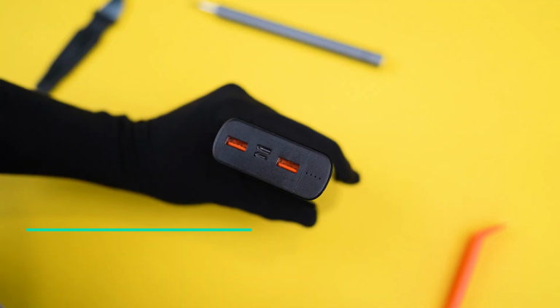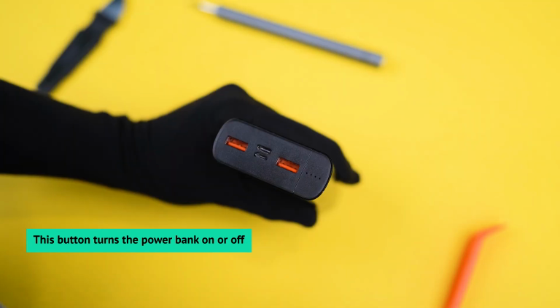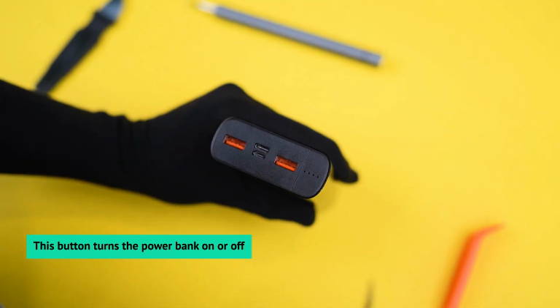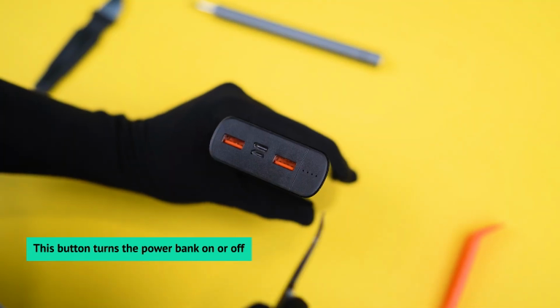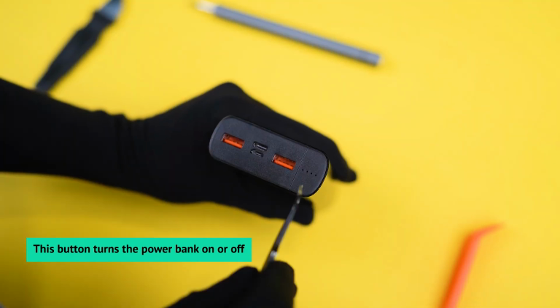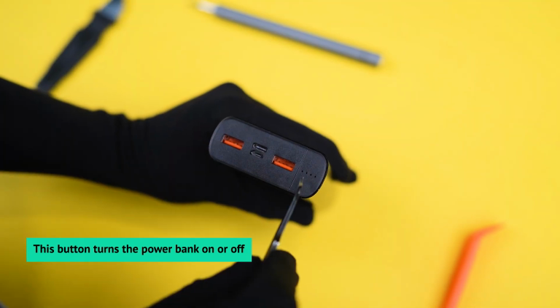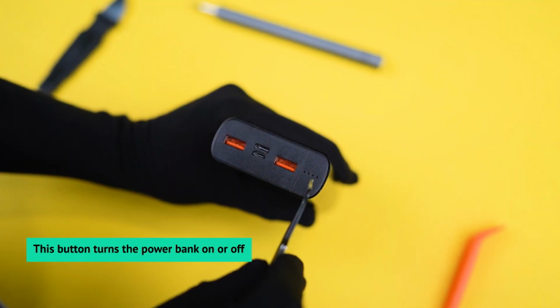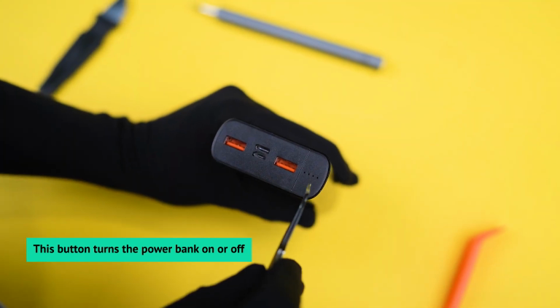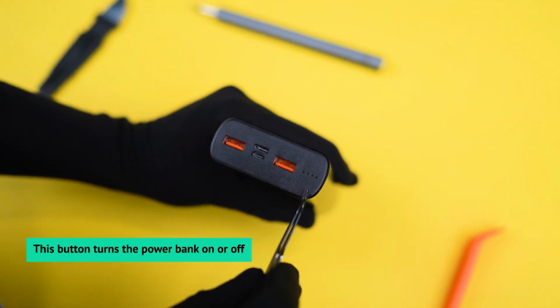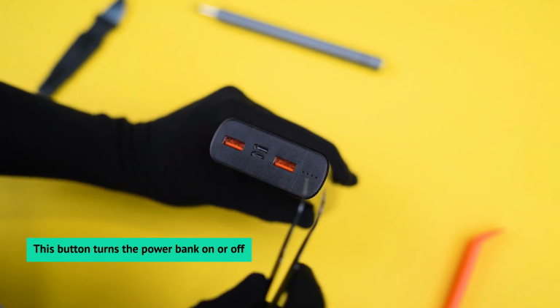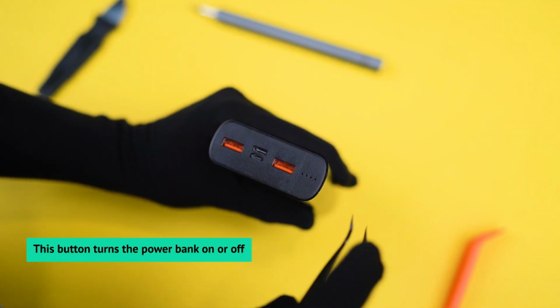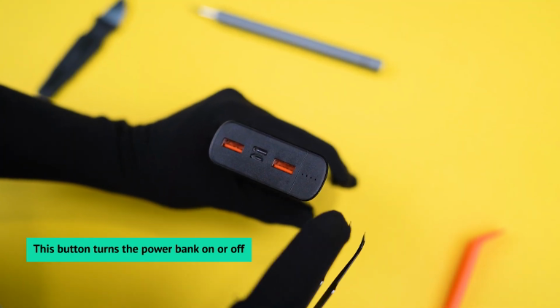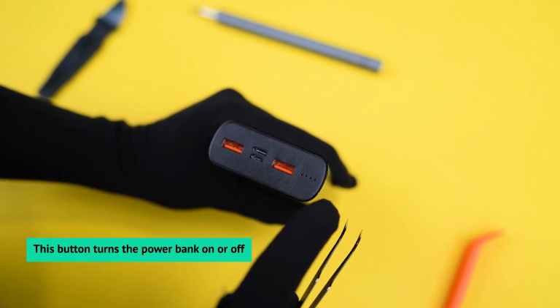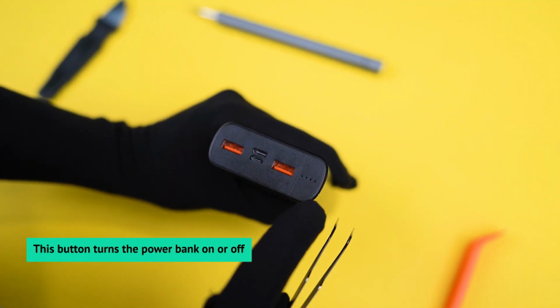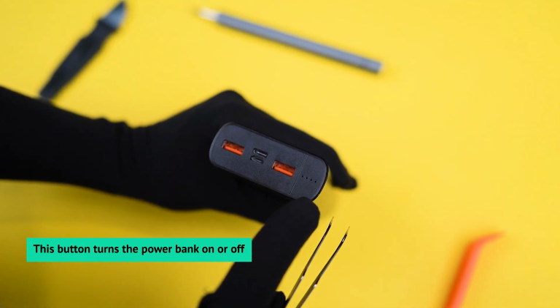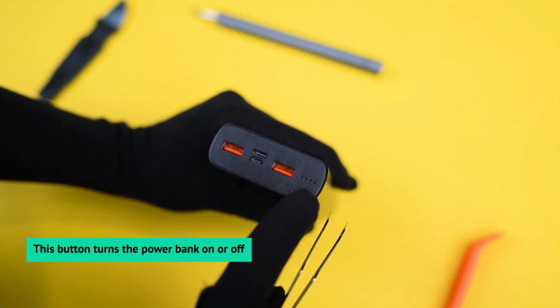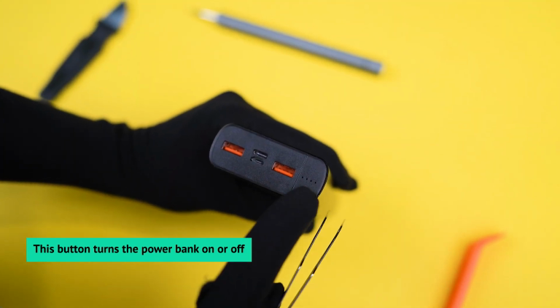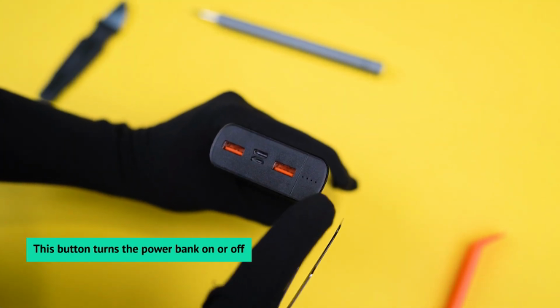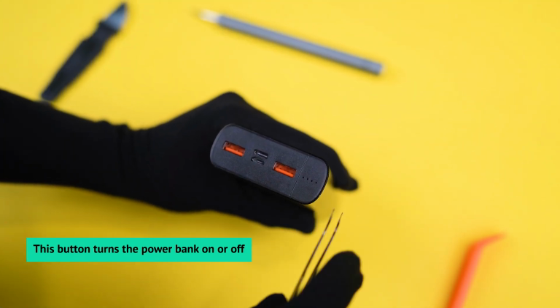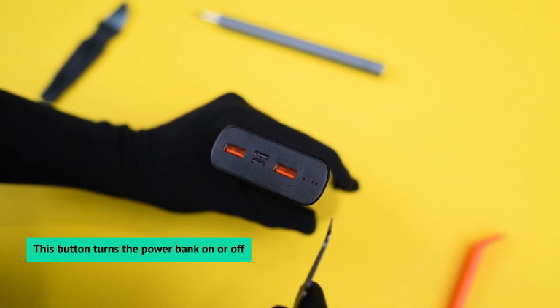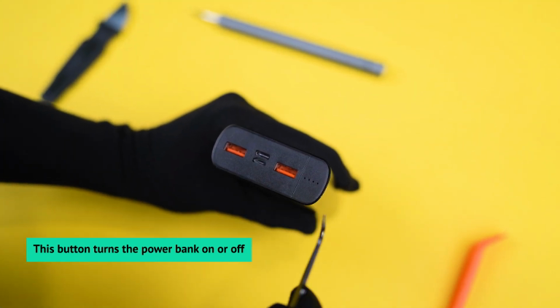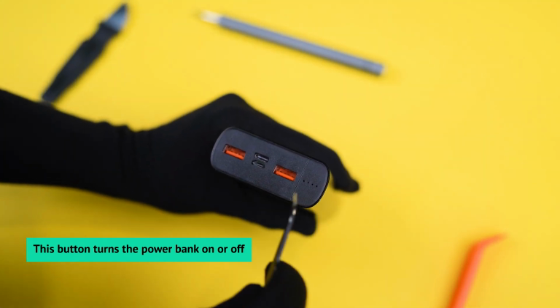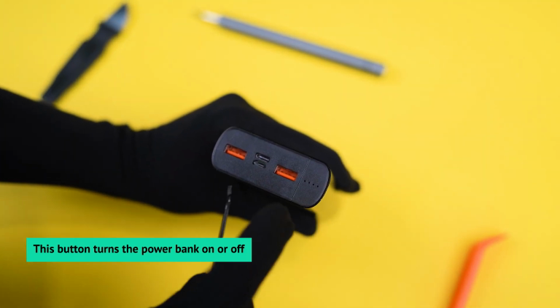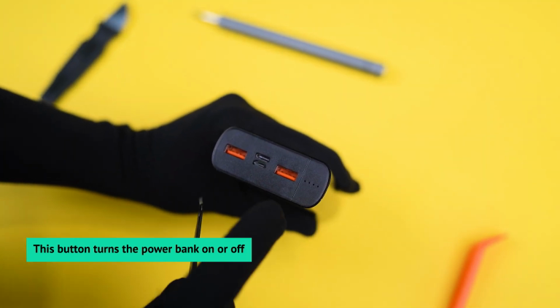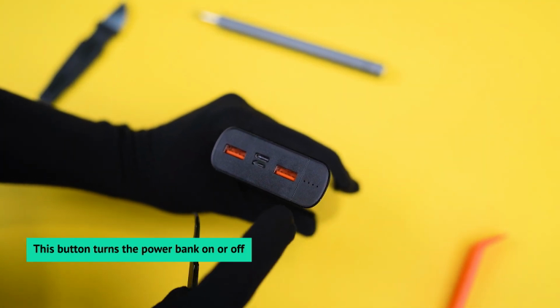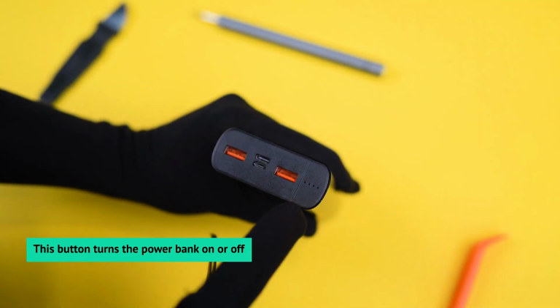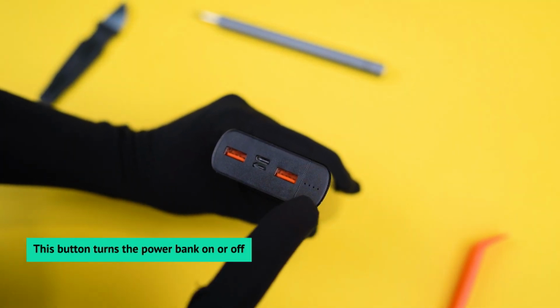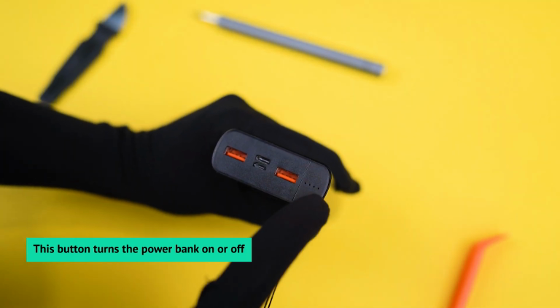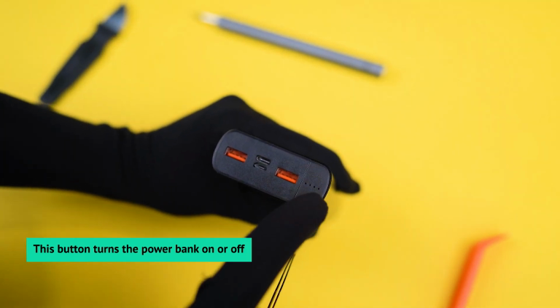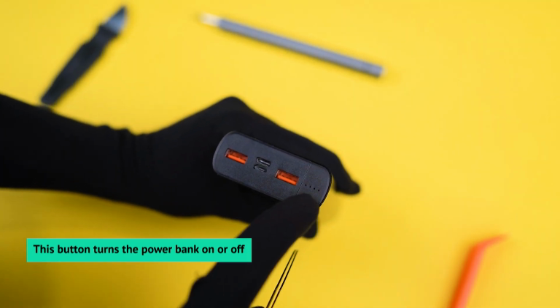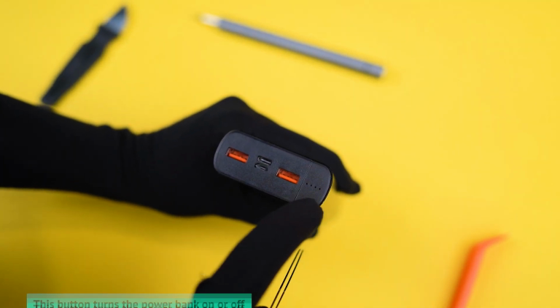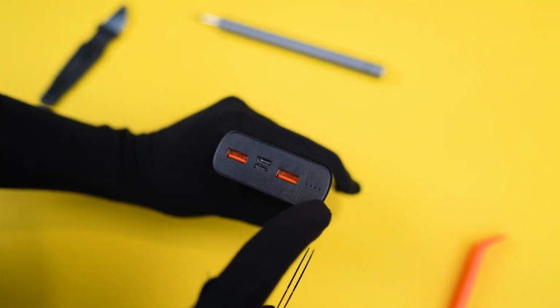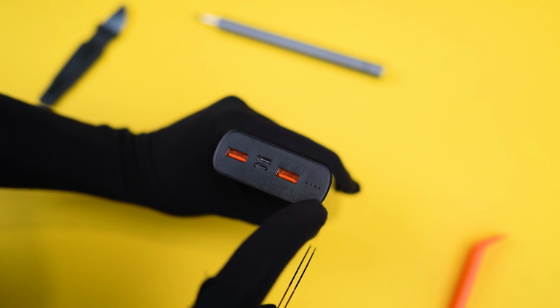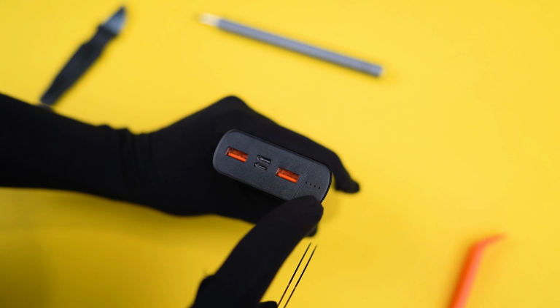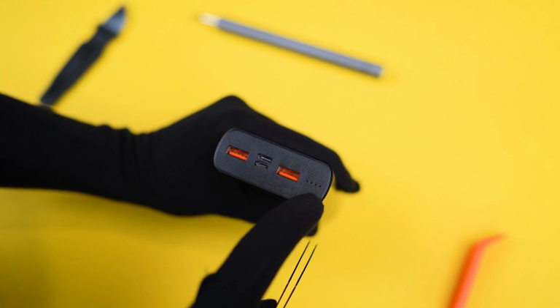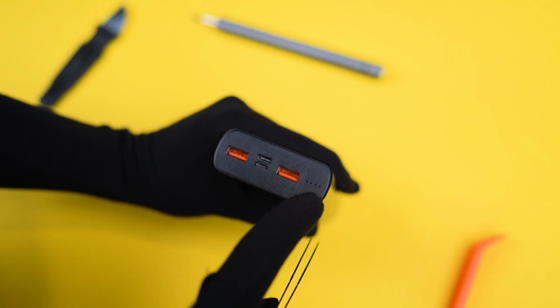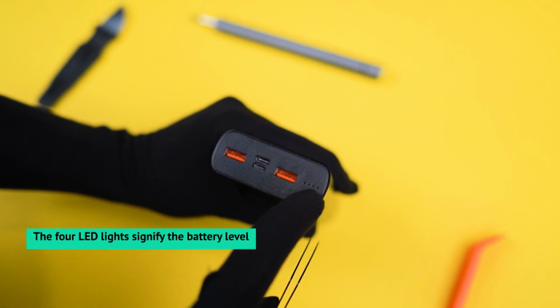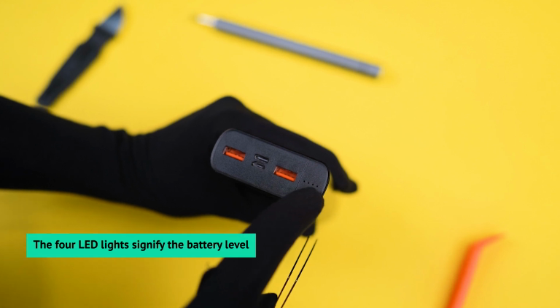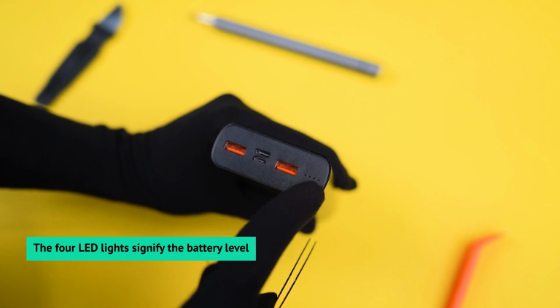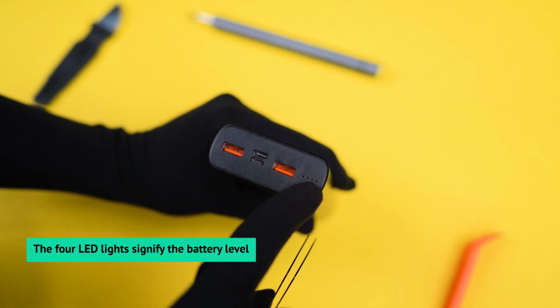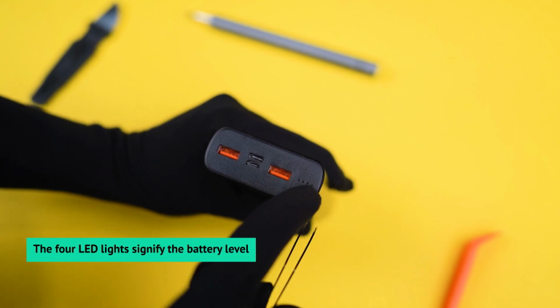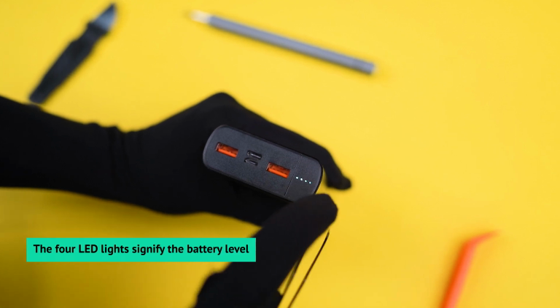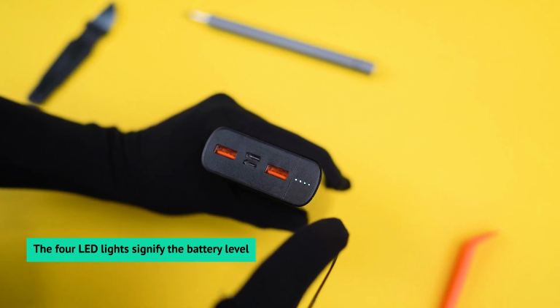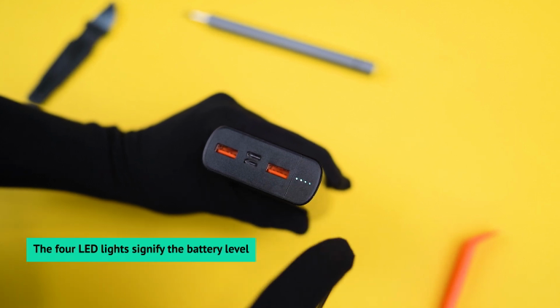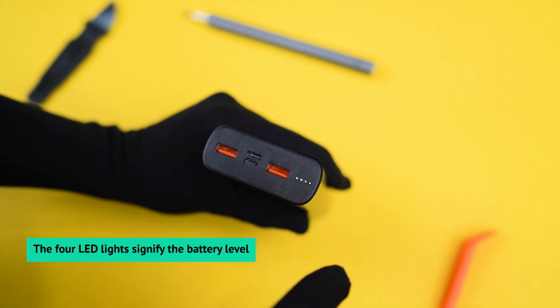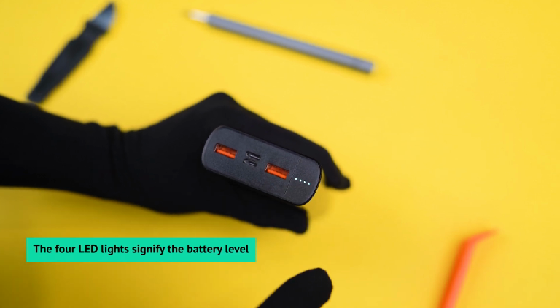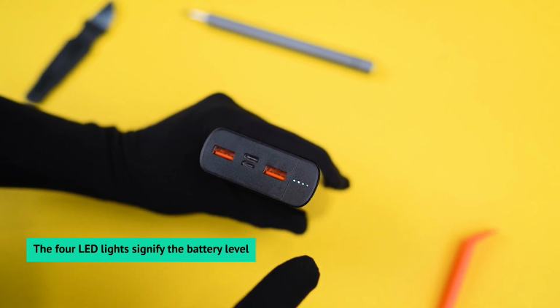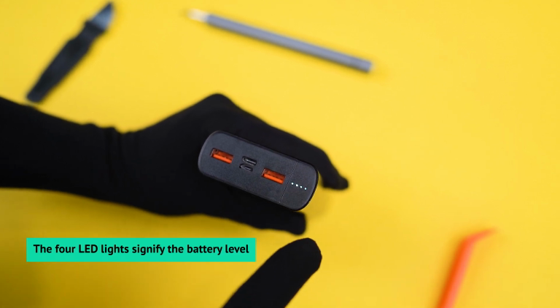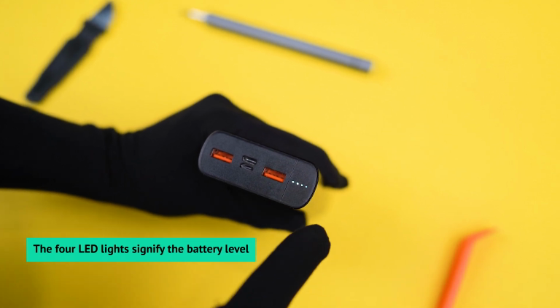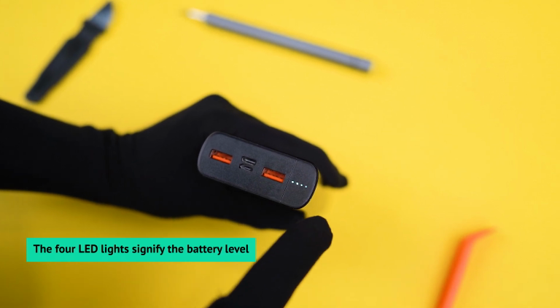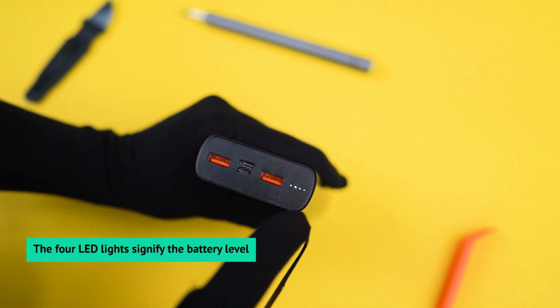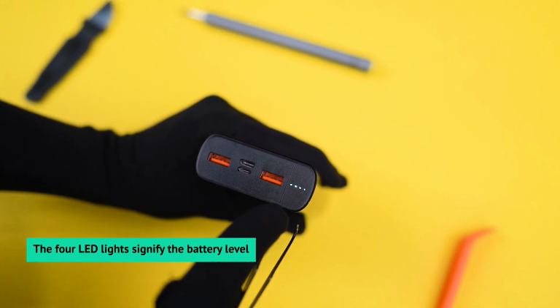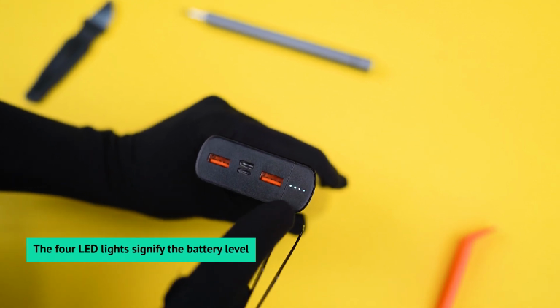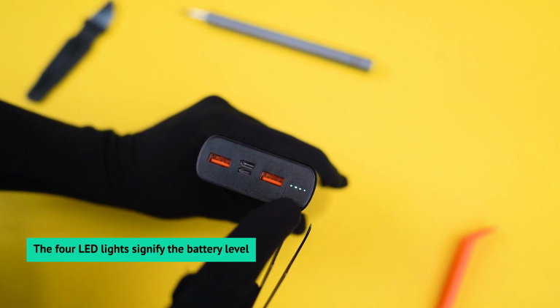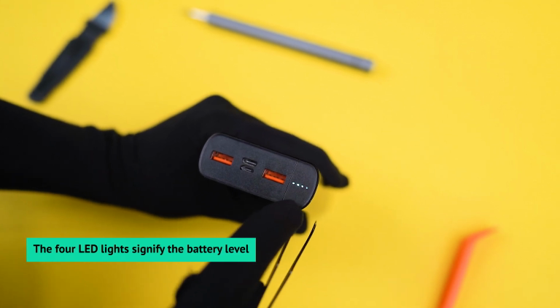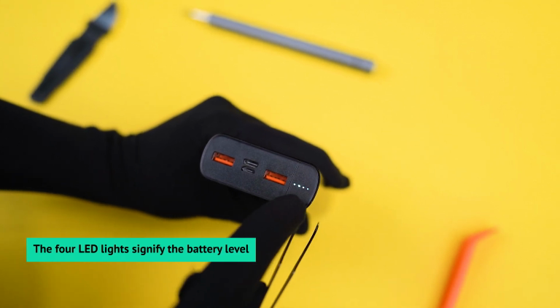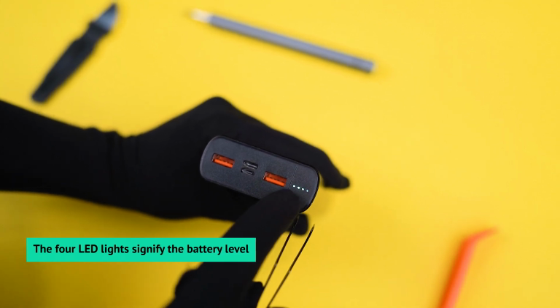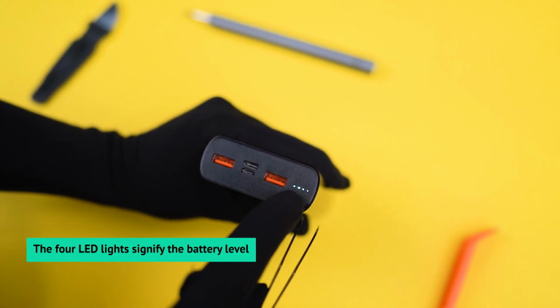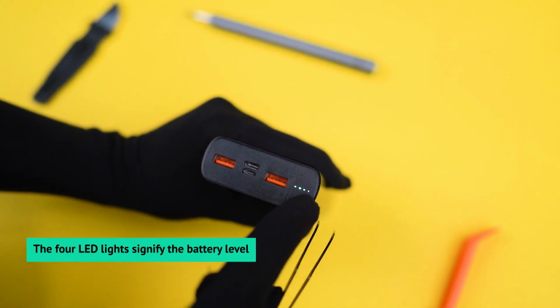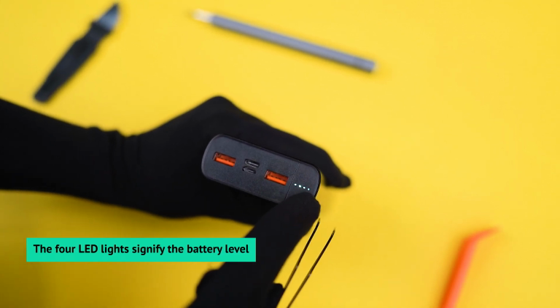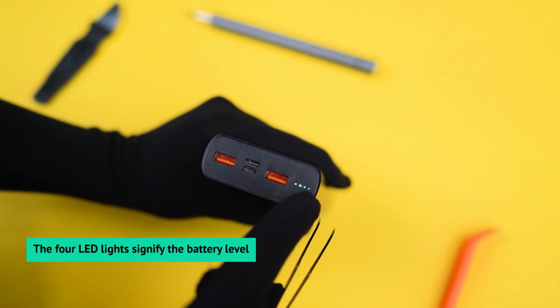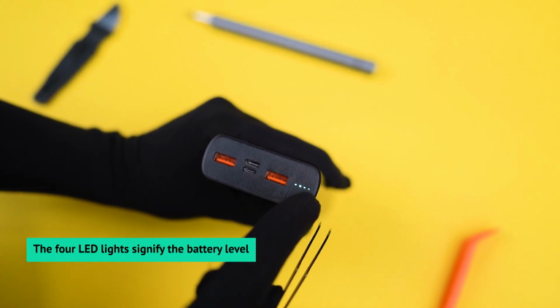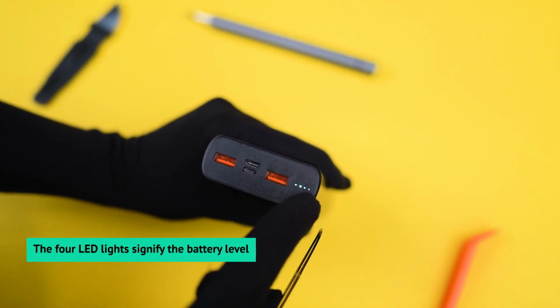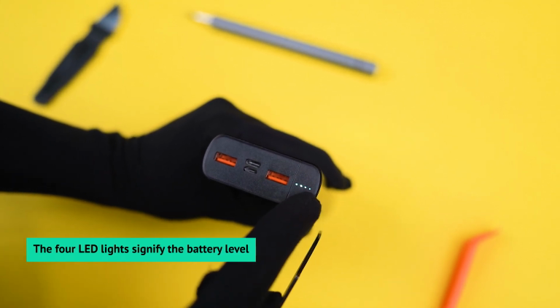This button turns the power bank on or off. The 4 LED lights signify the battery level.